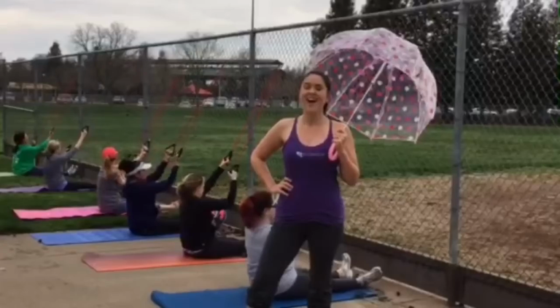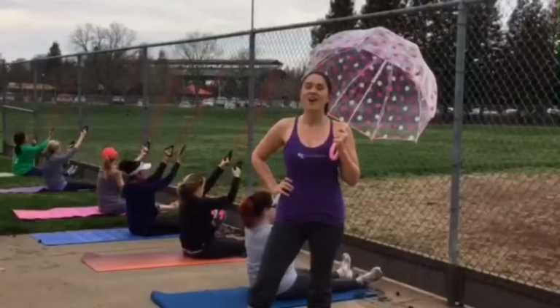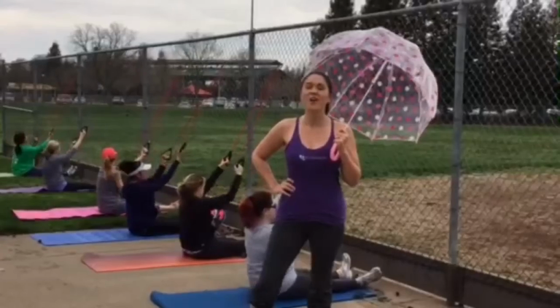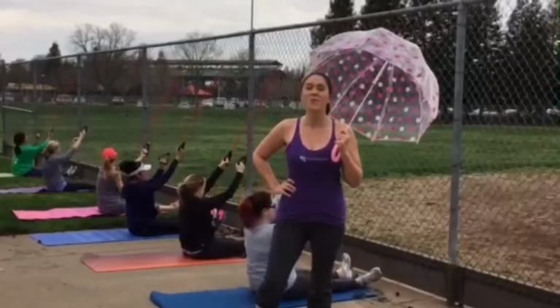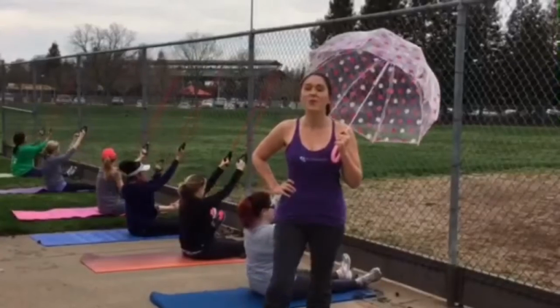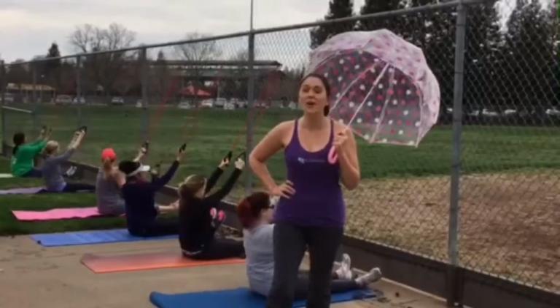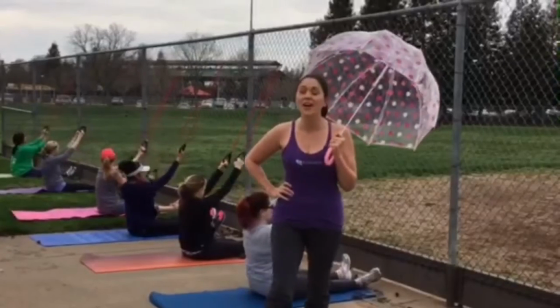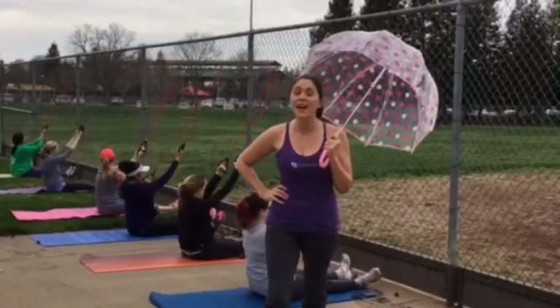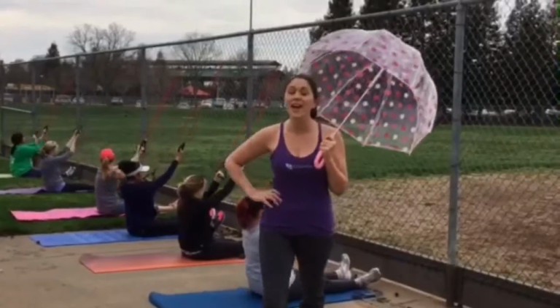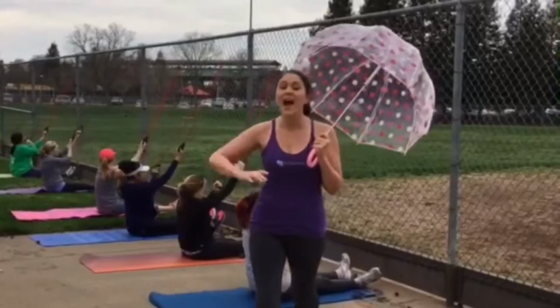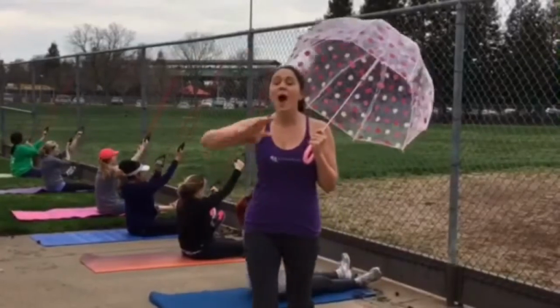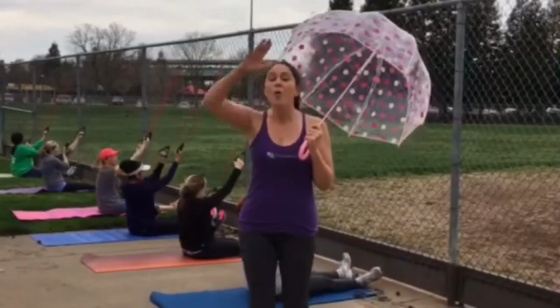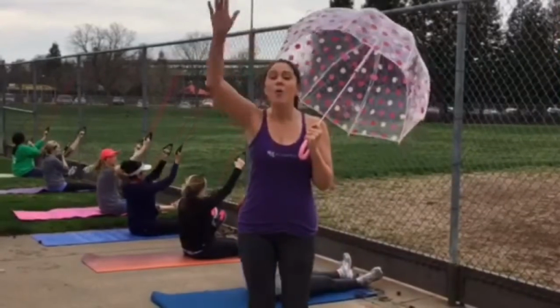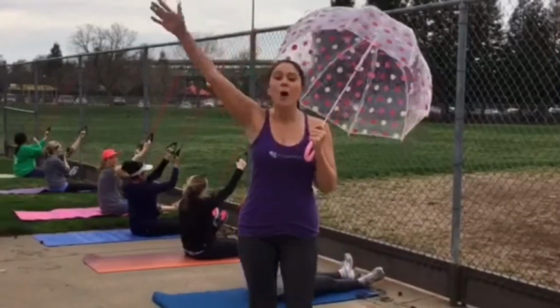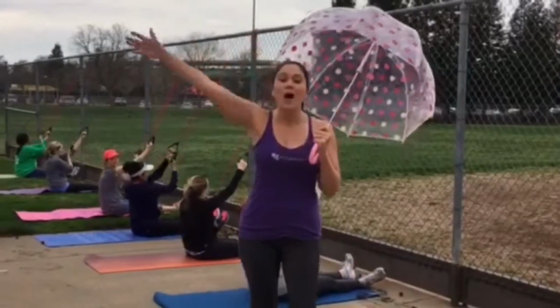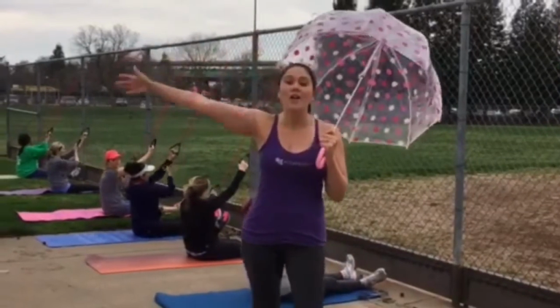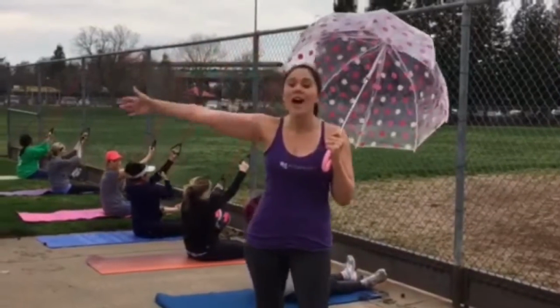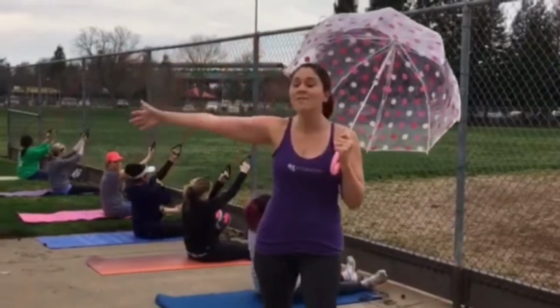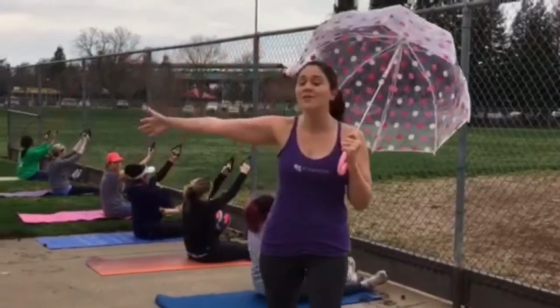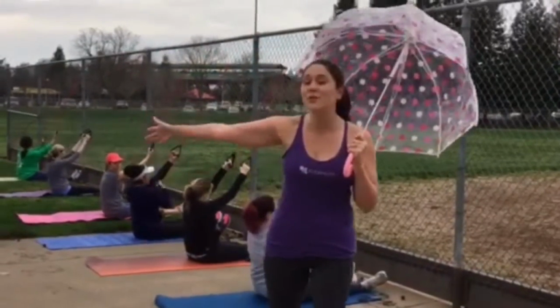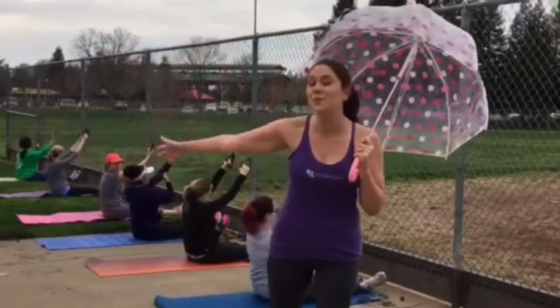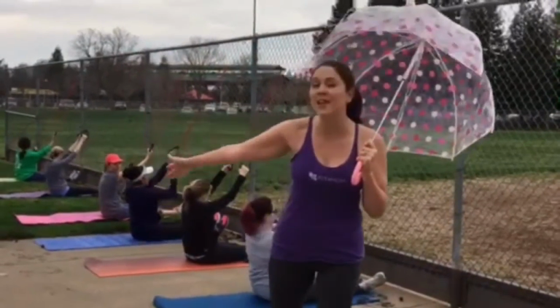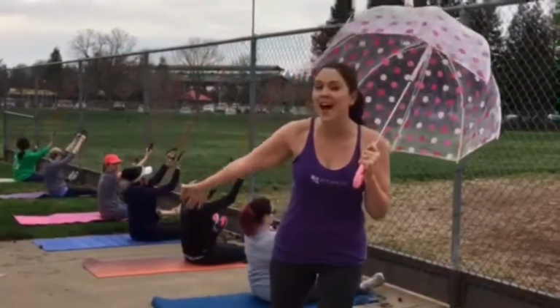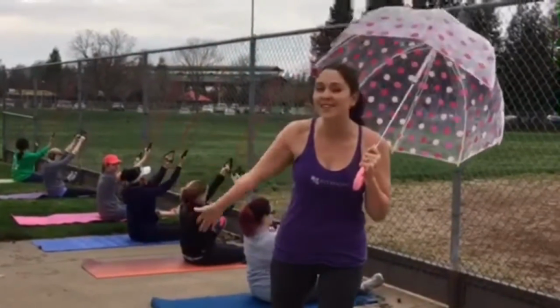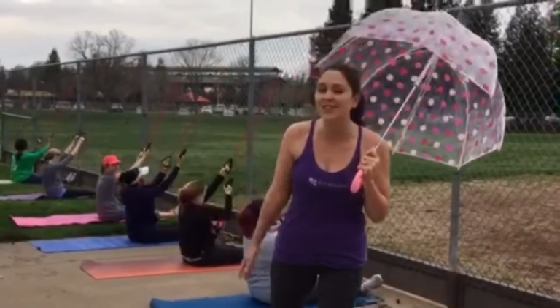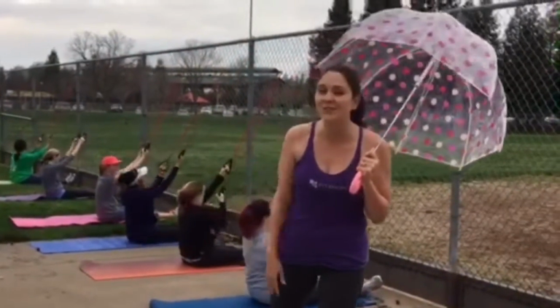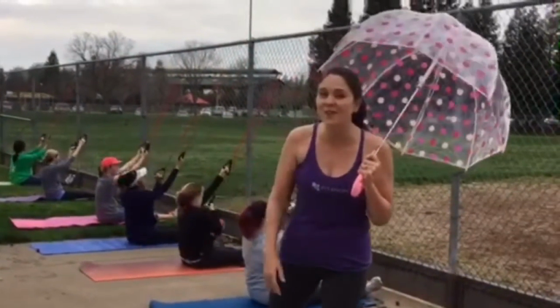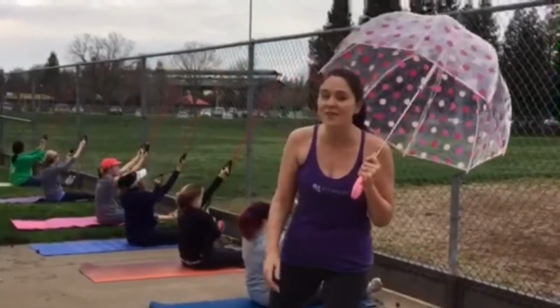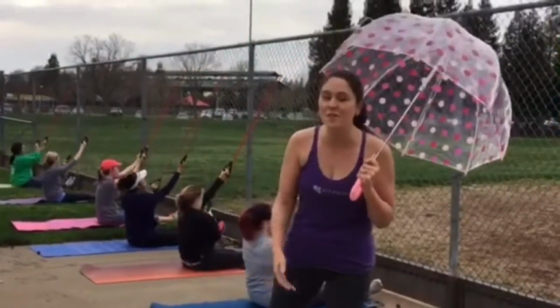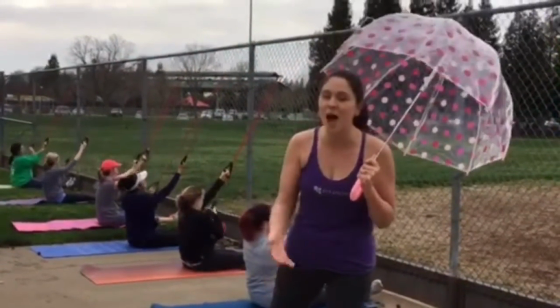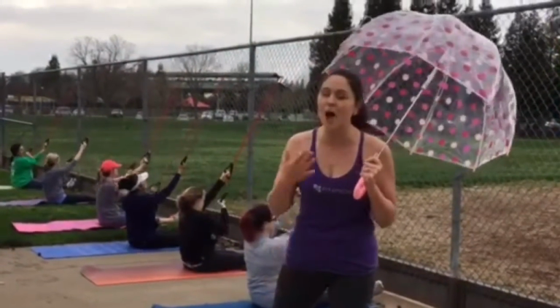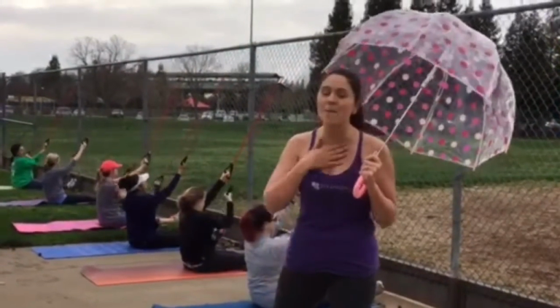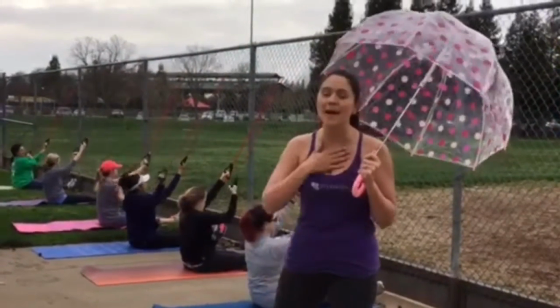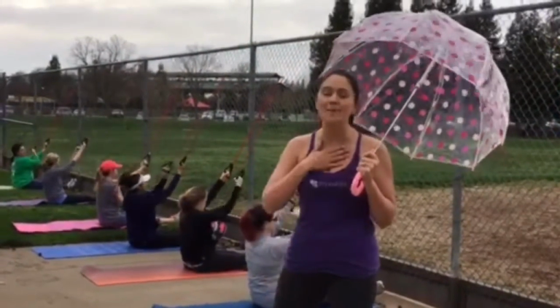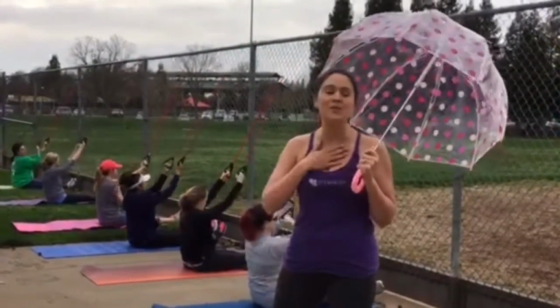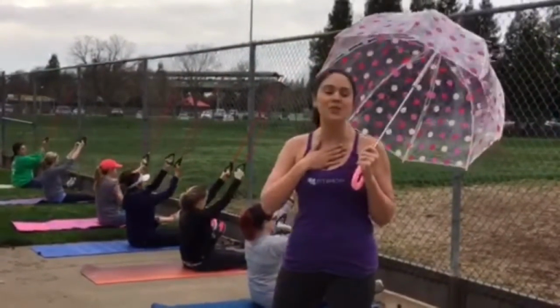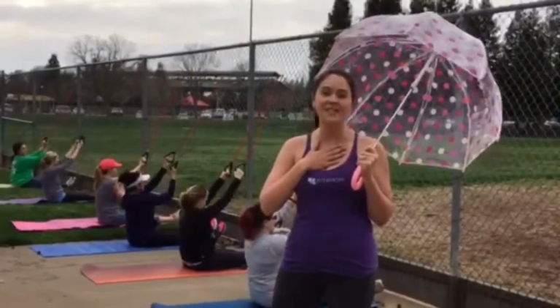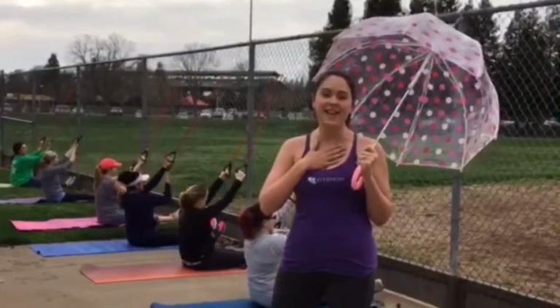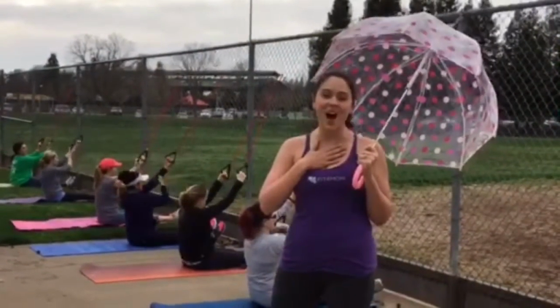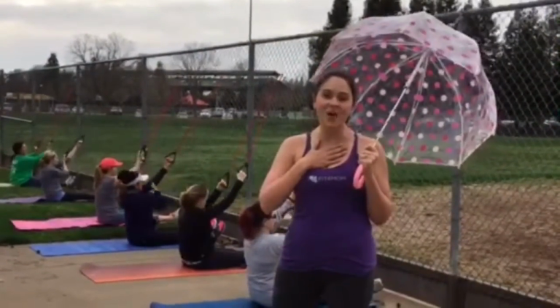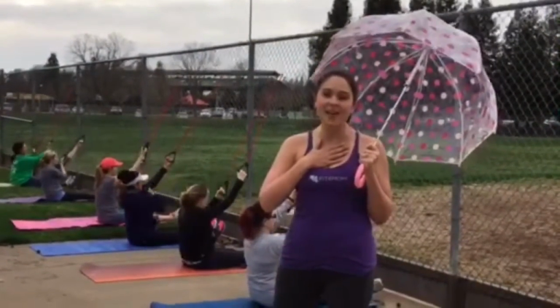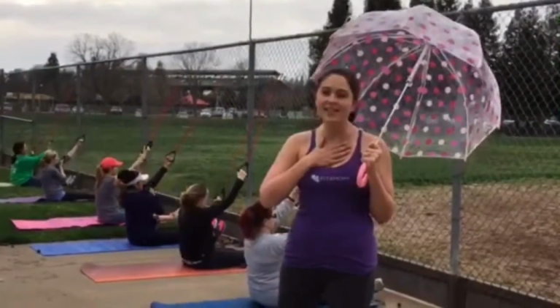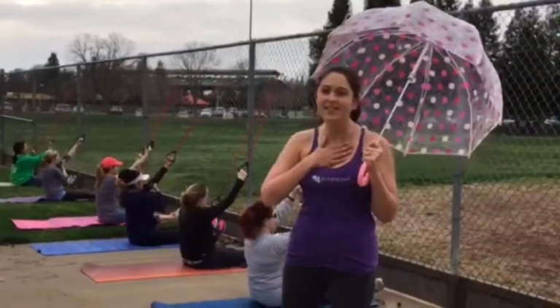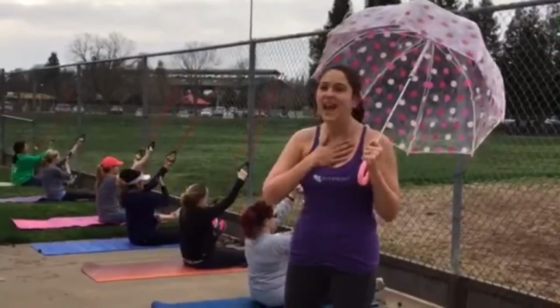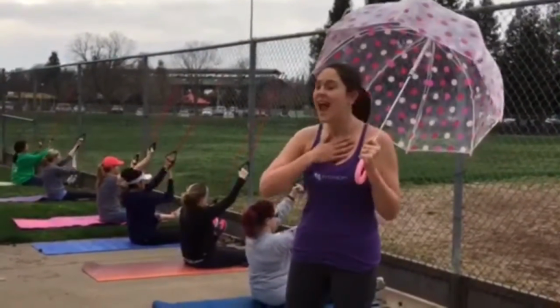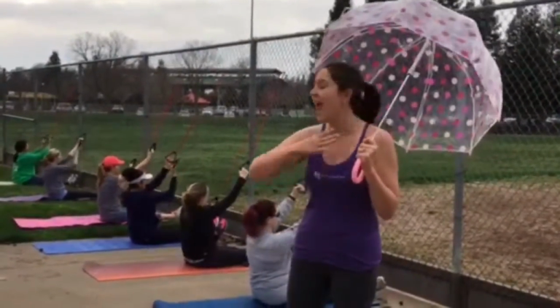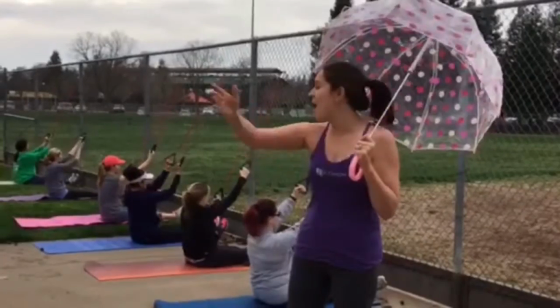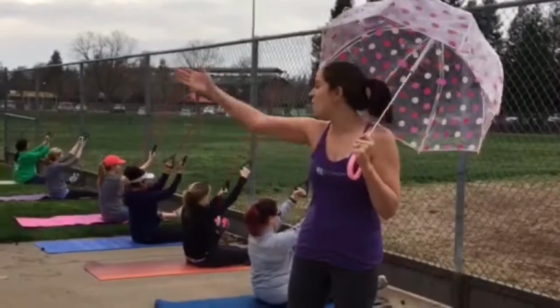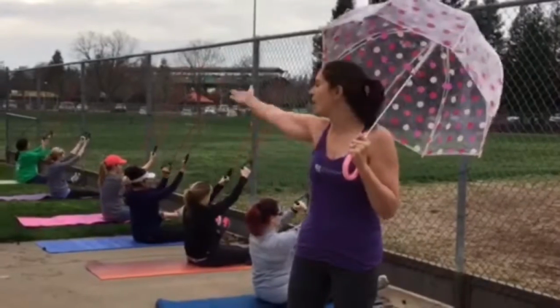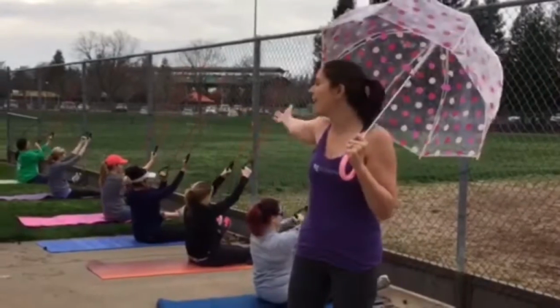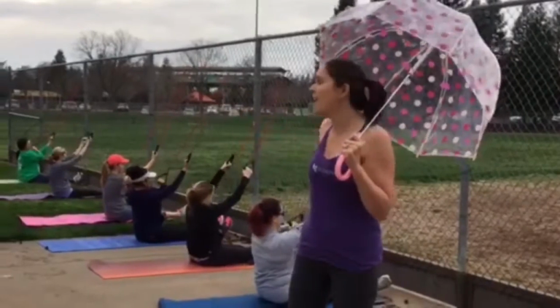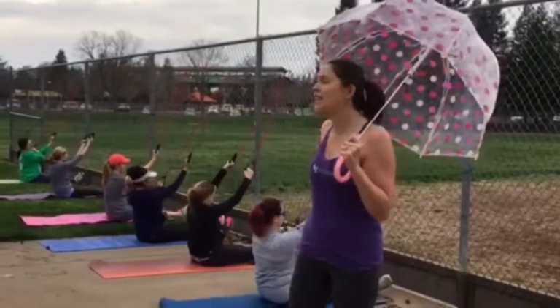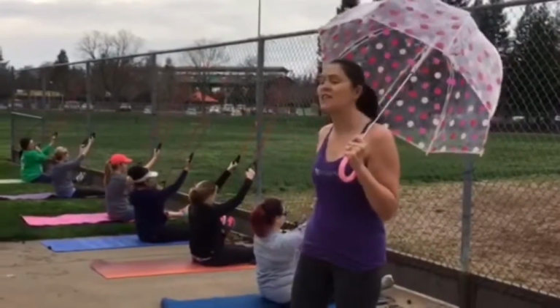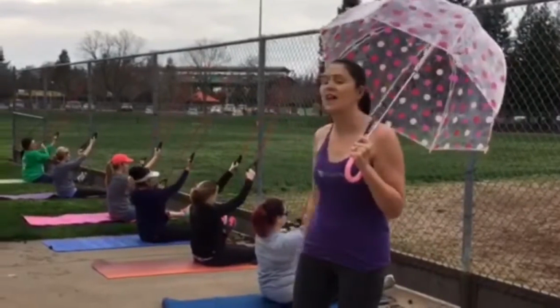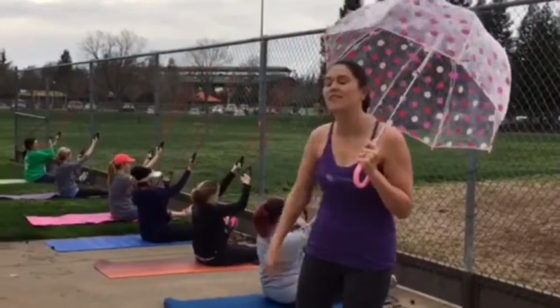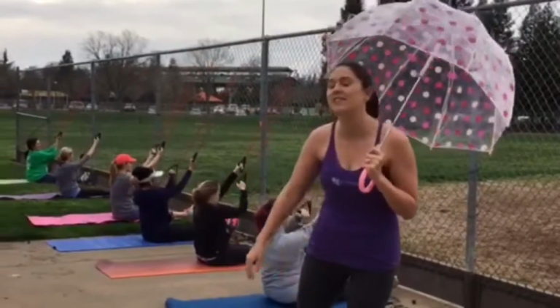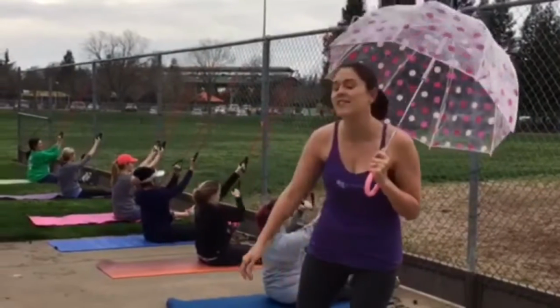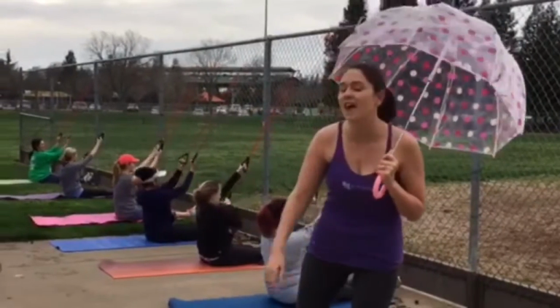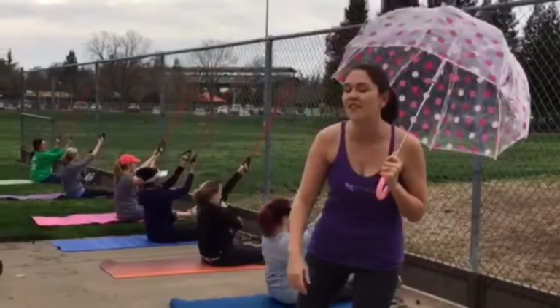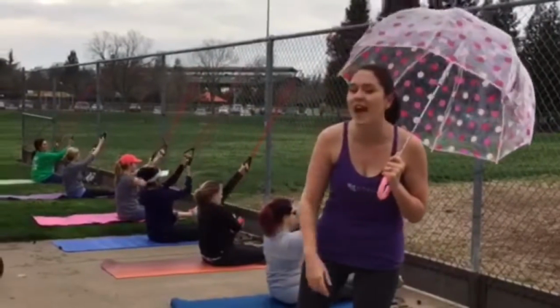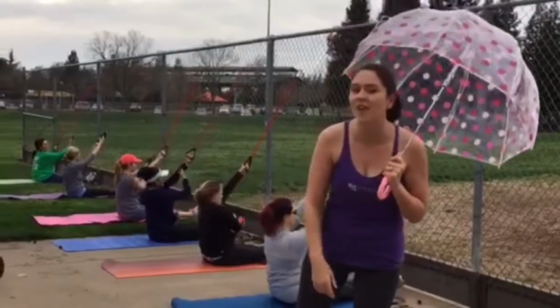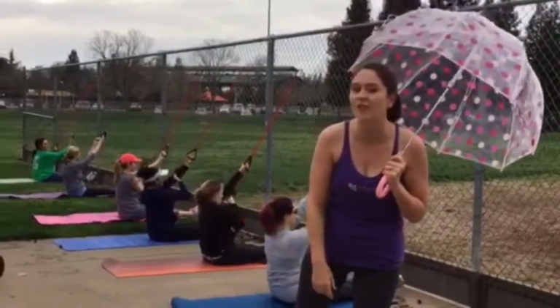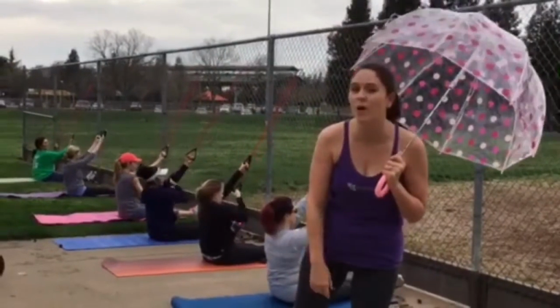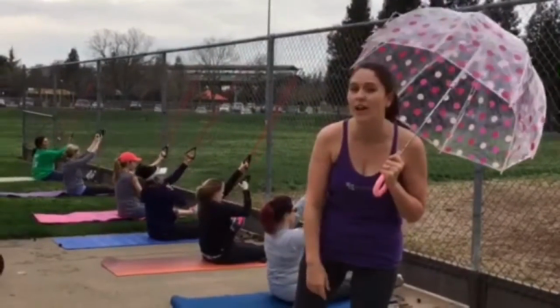Good morning! Welcome to Placer Fit for Mom. My name is Christy Otis and we're here in the lovely state of California.